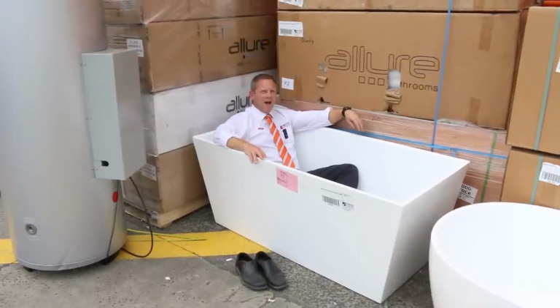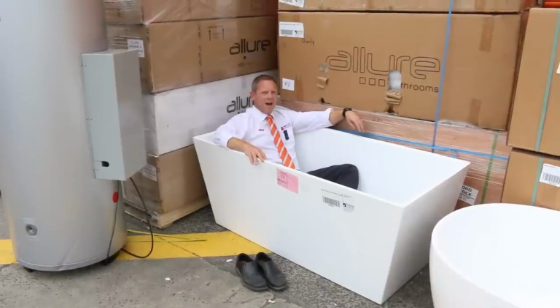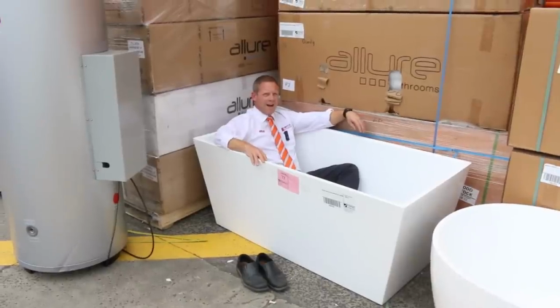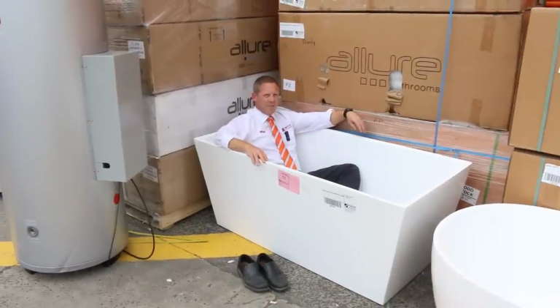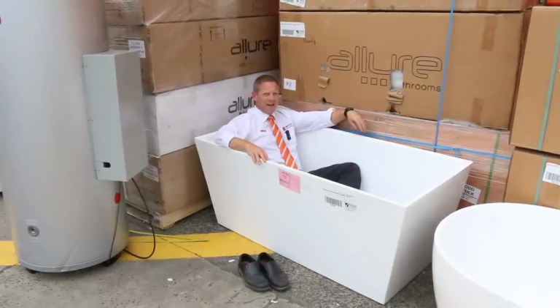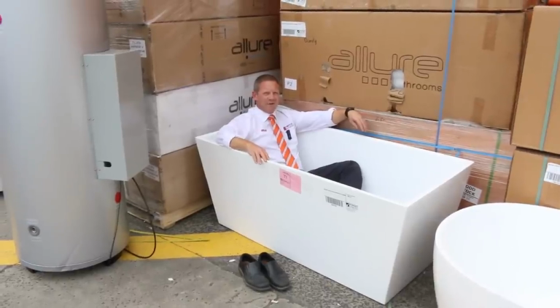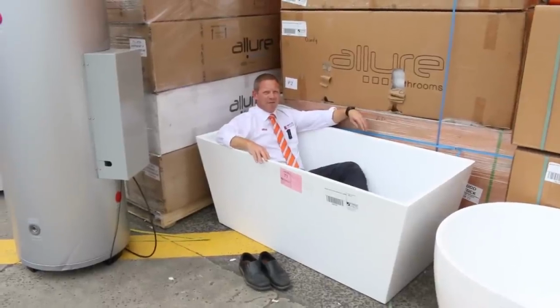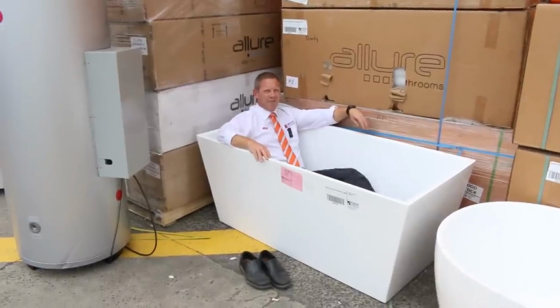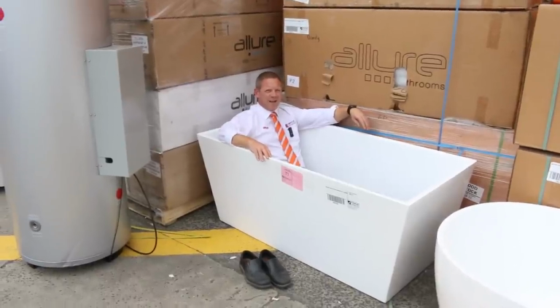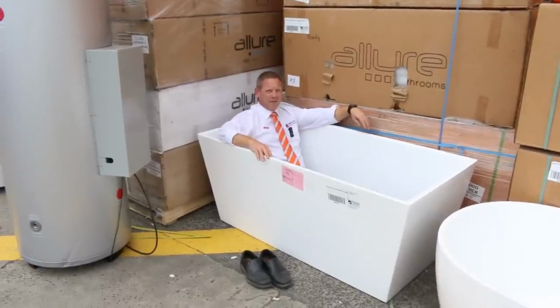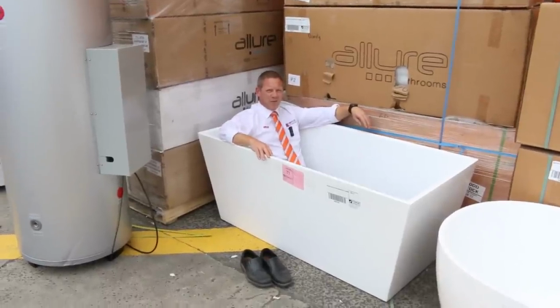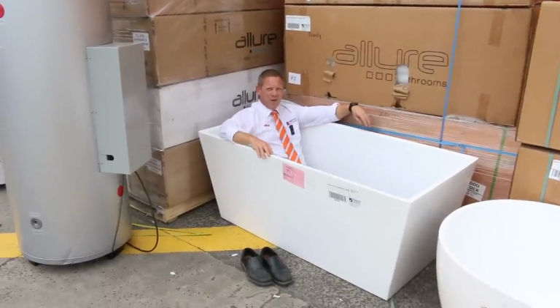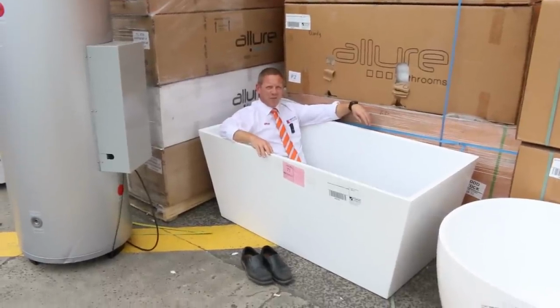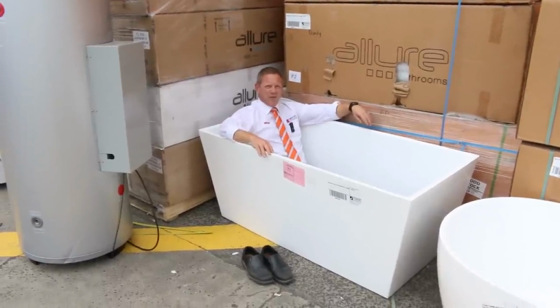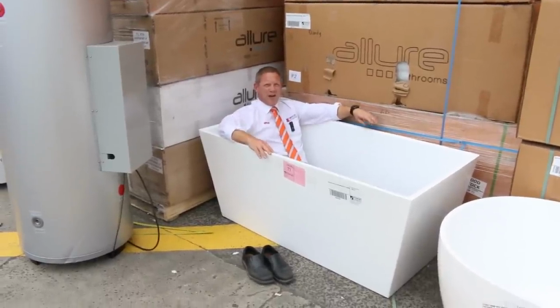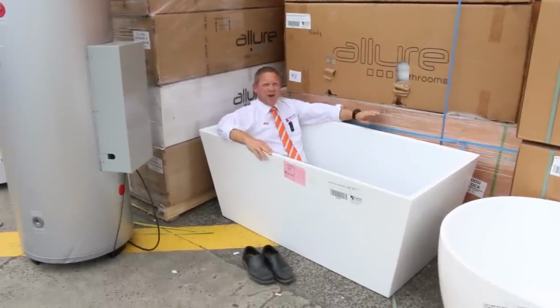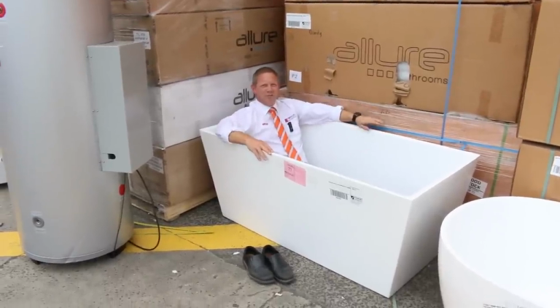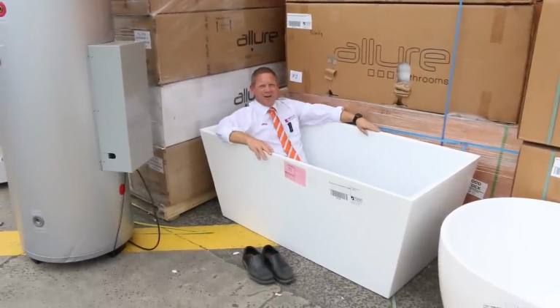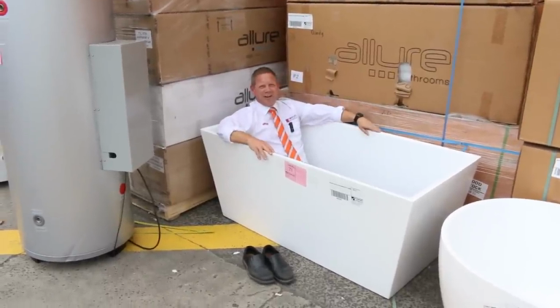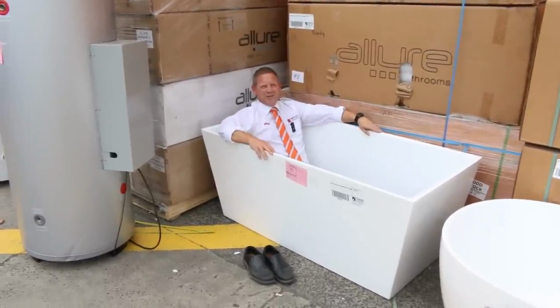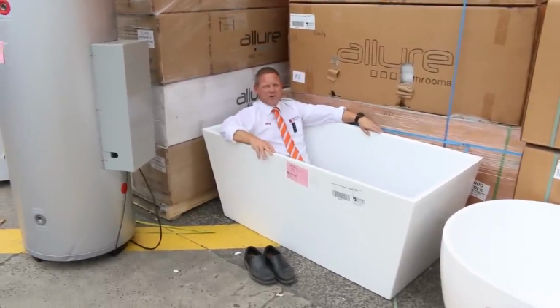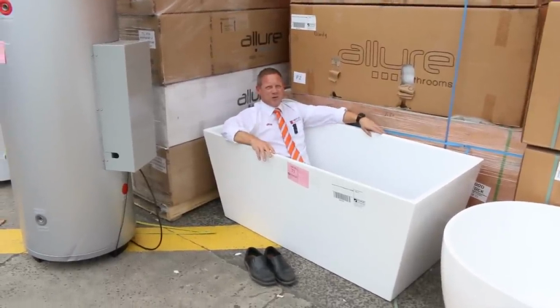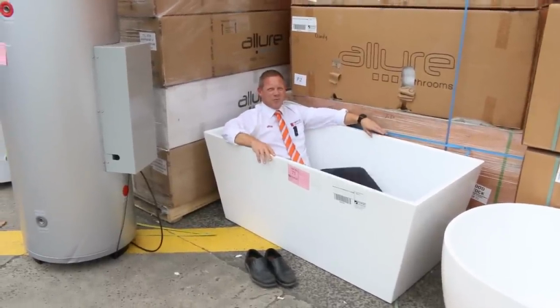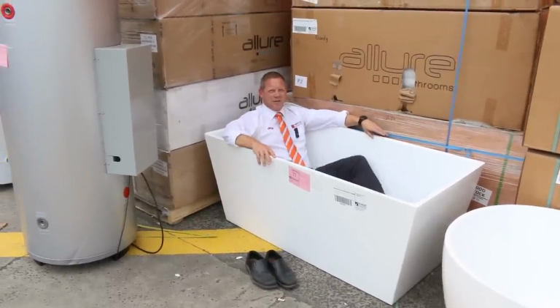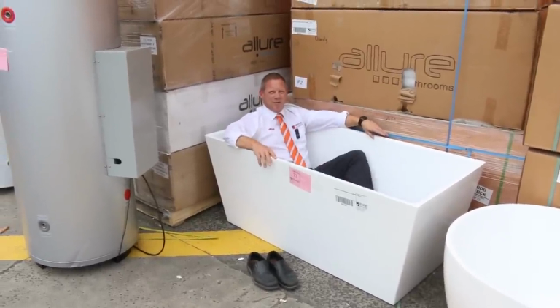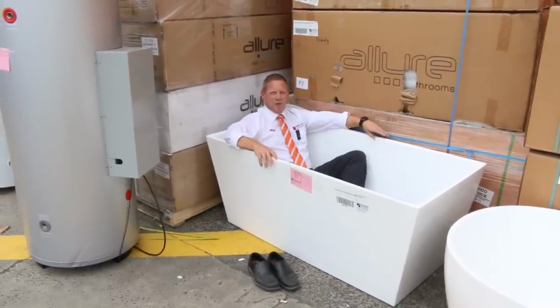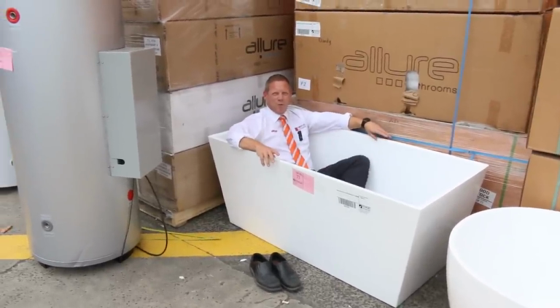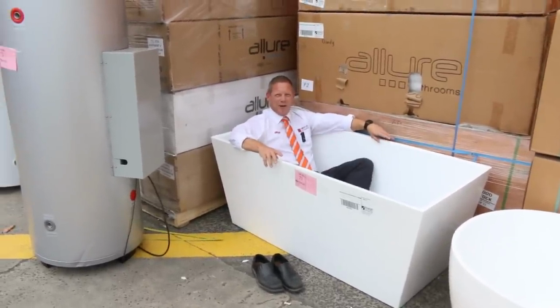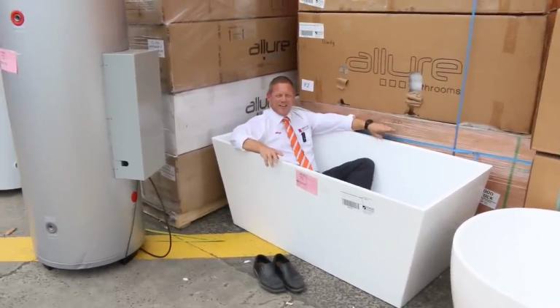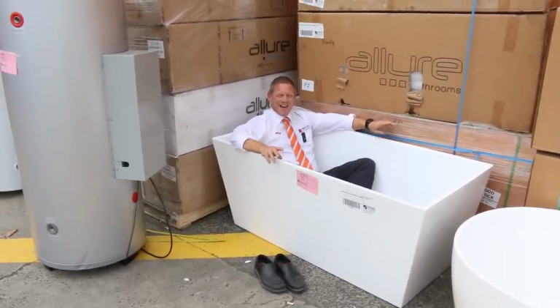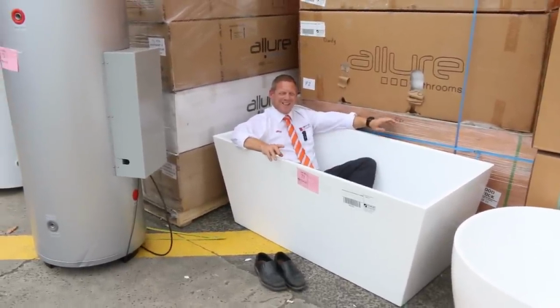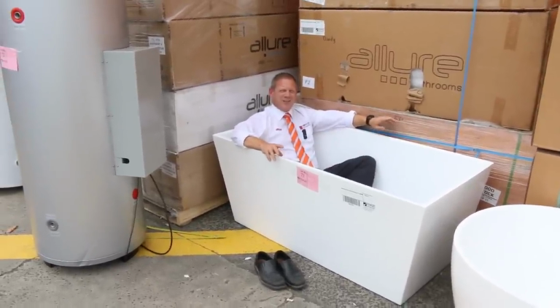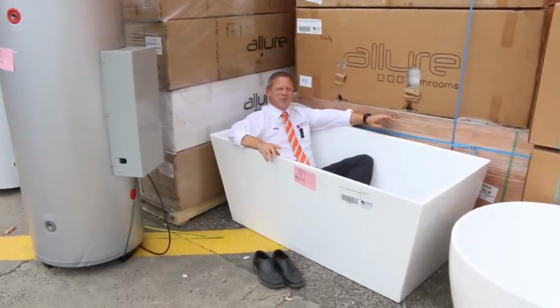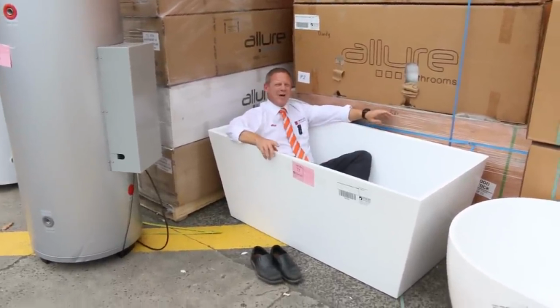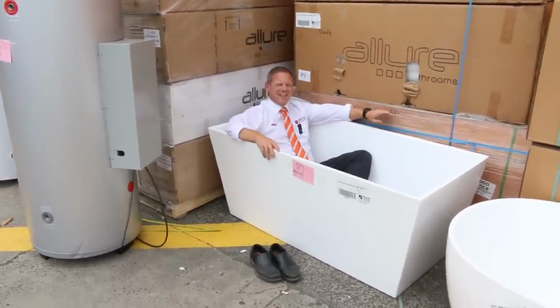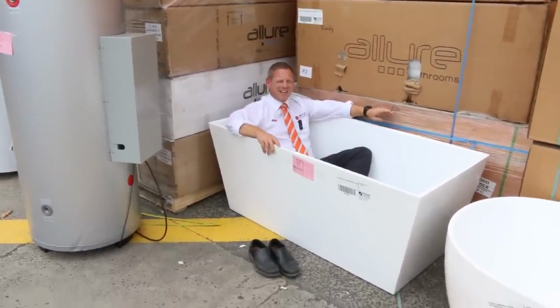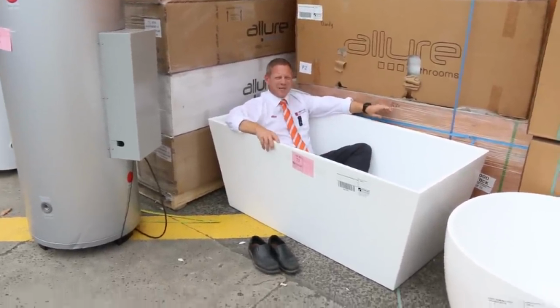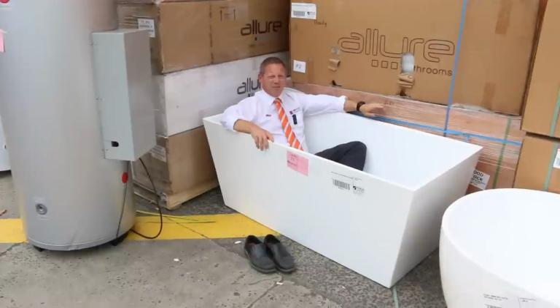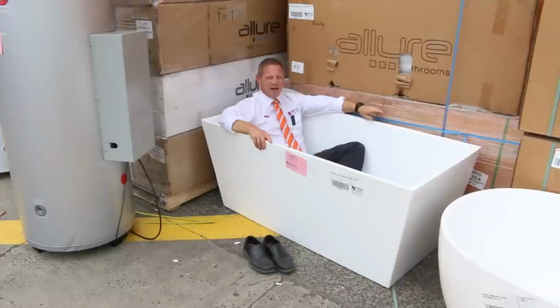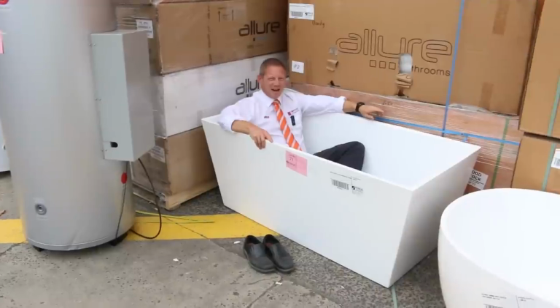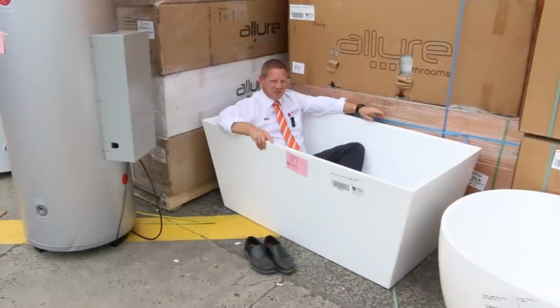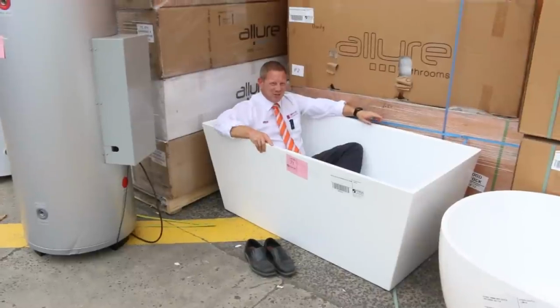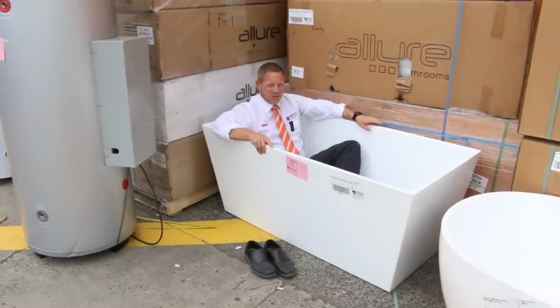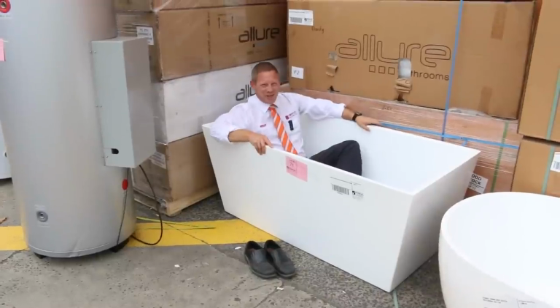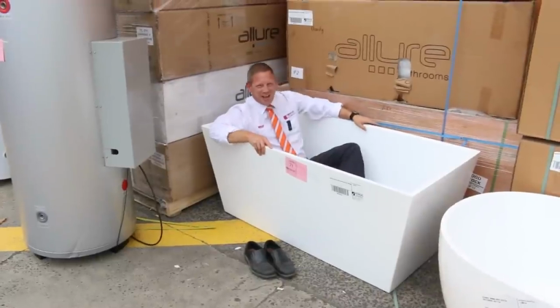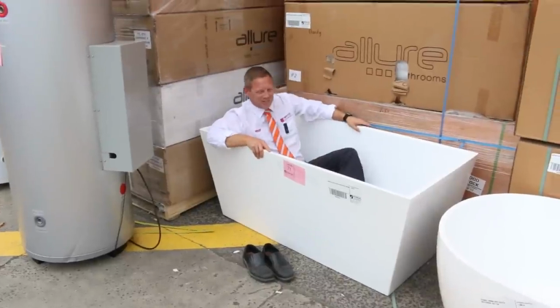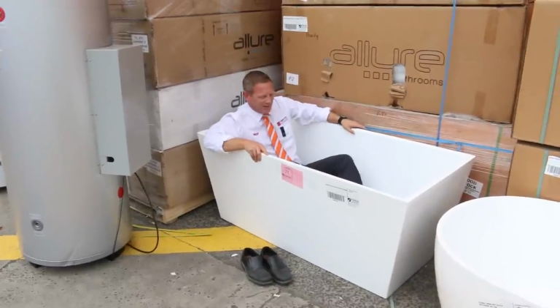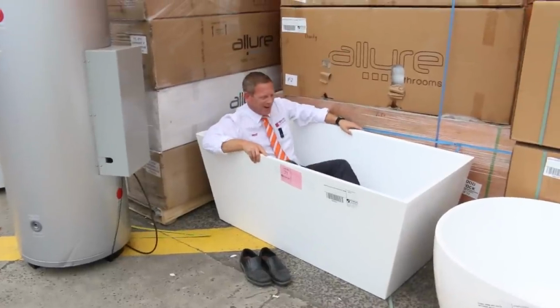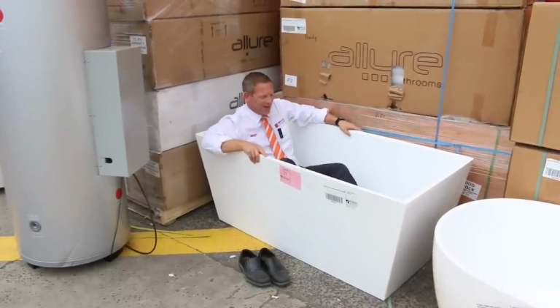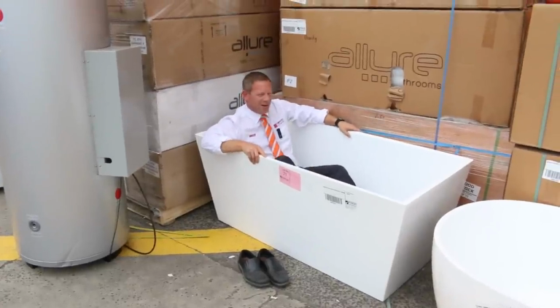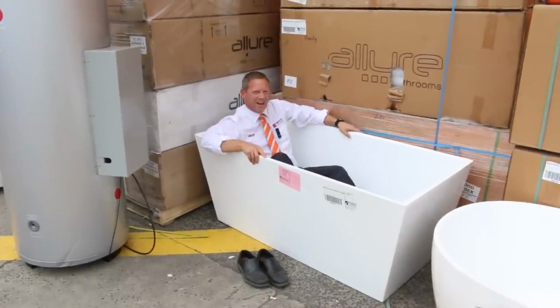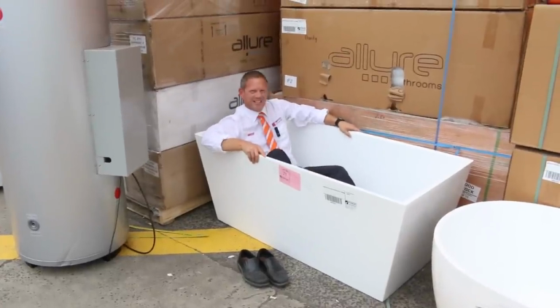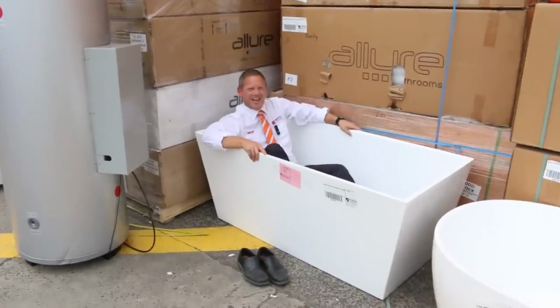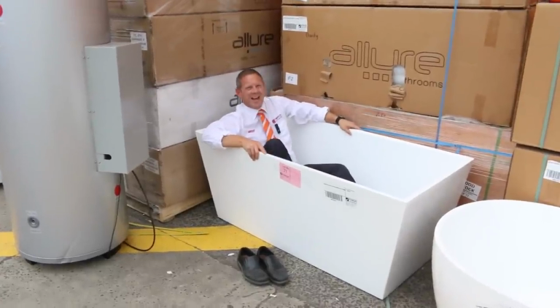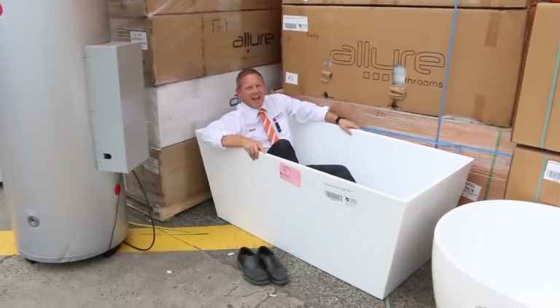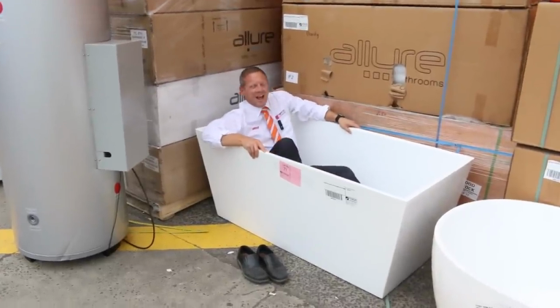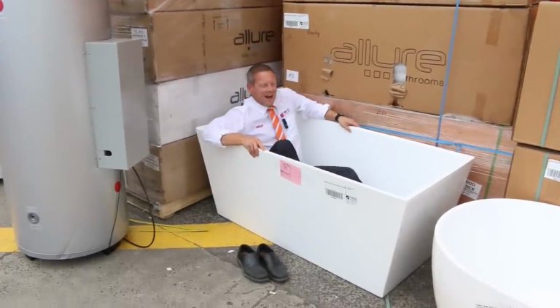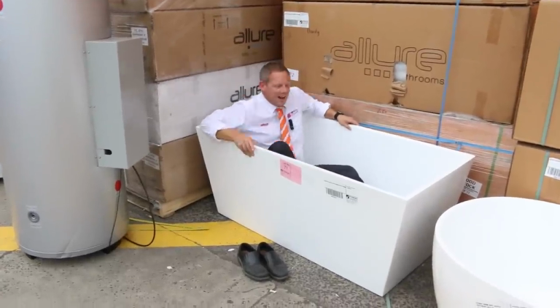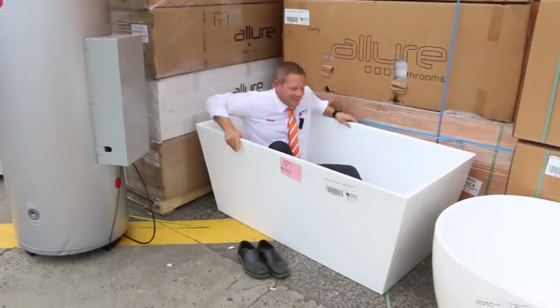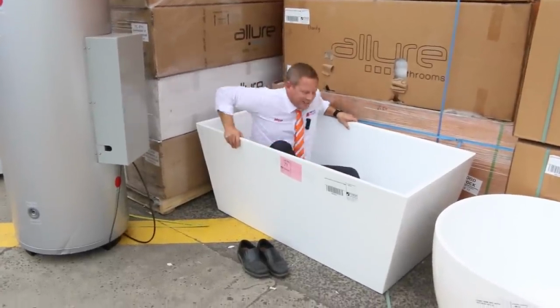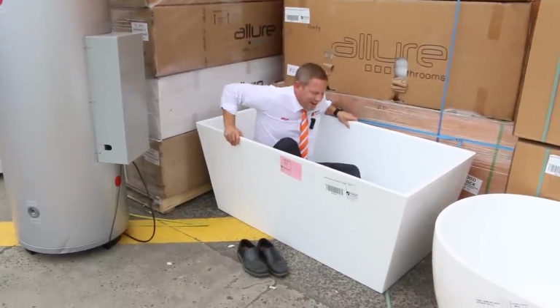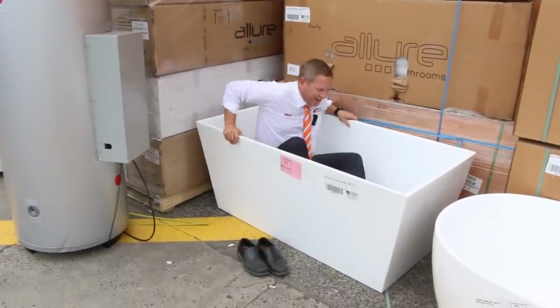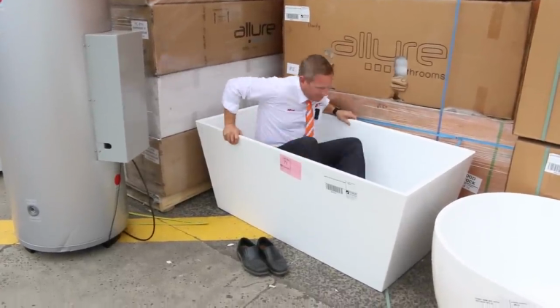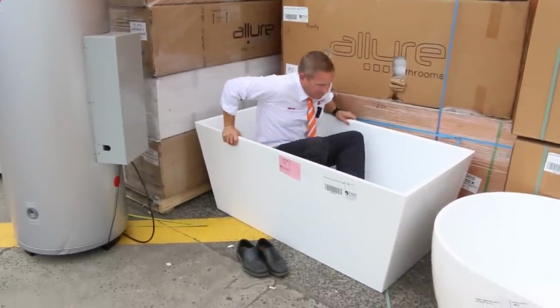Hi, I'm Liam from Fowles and welcome to the Home Renovators auction preview for Wednesday the 20th of March 2019 at 10am.